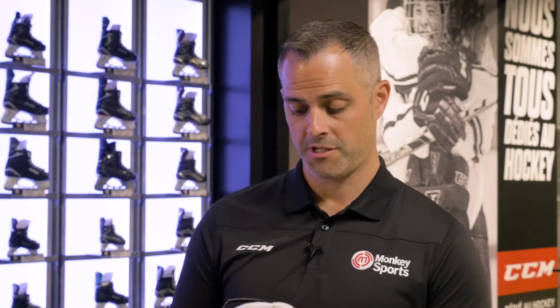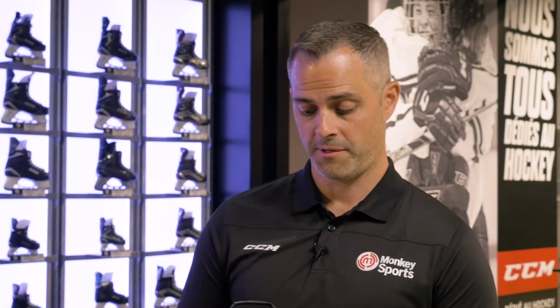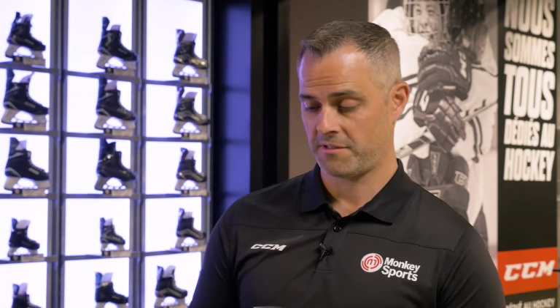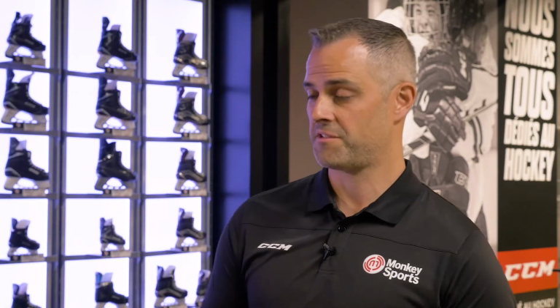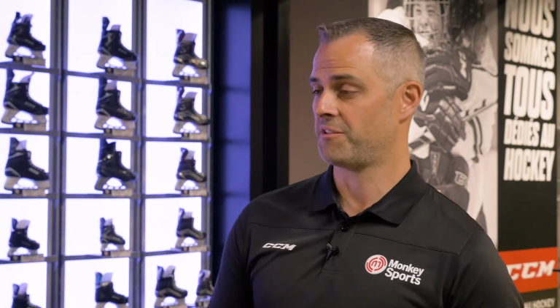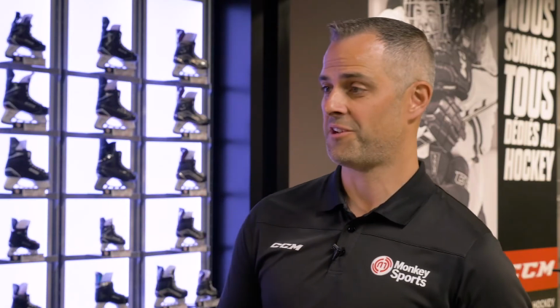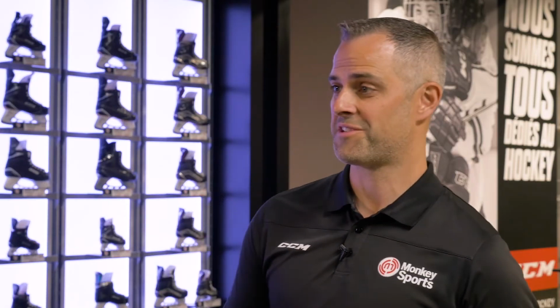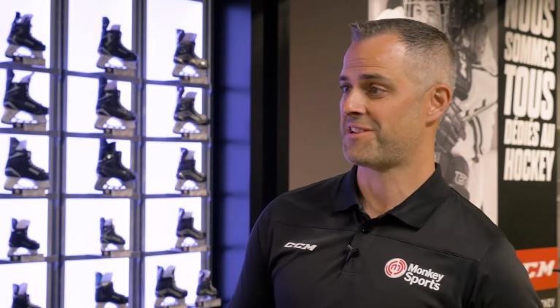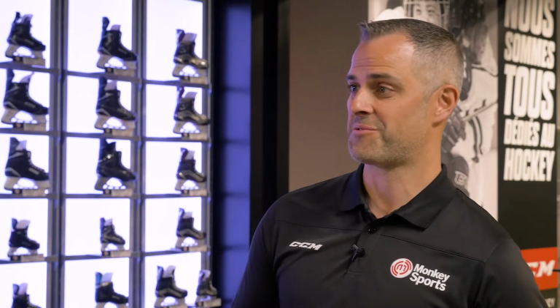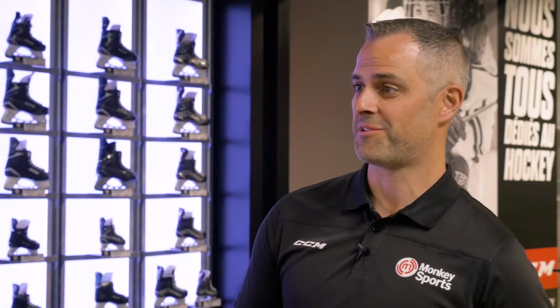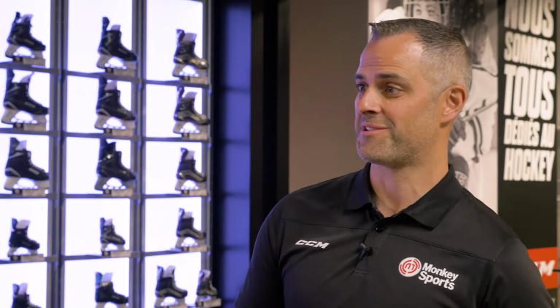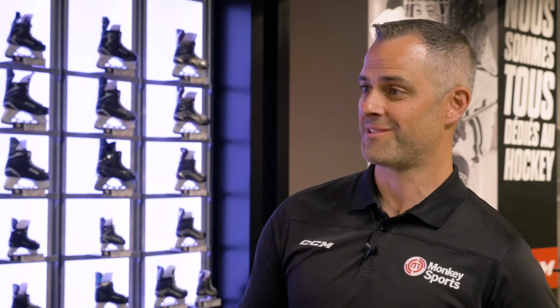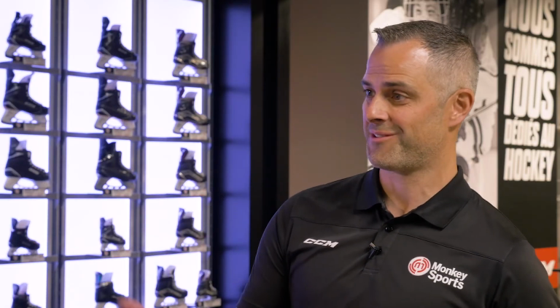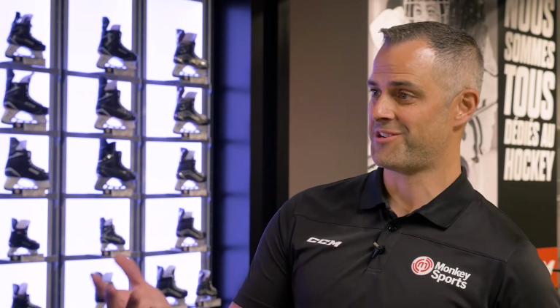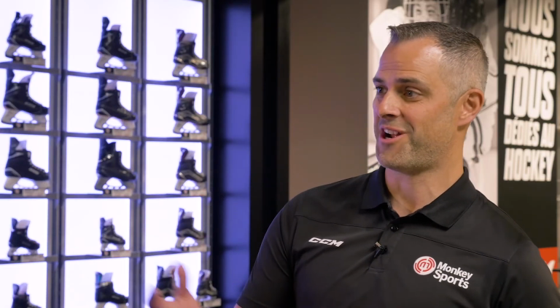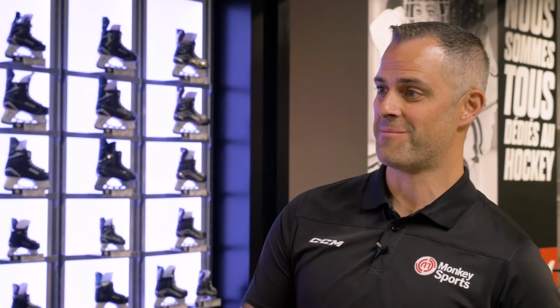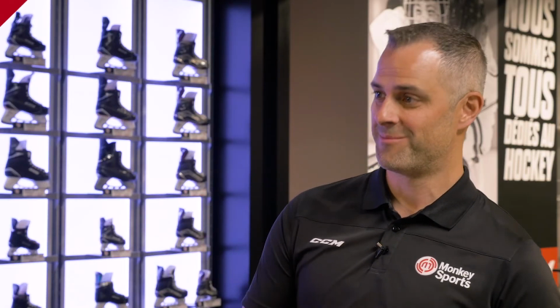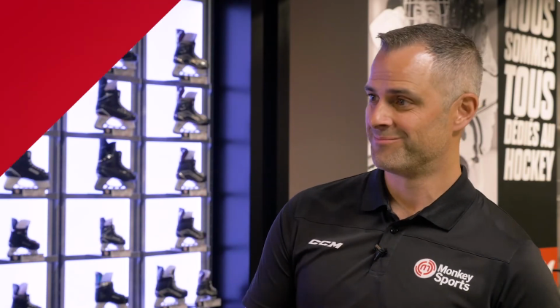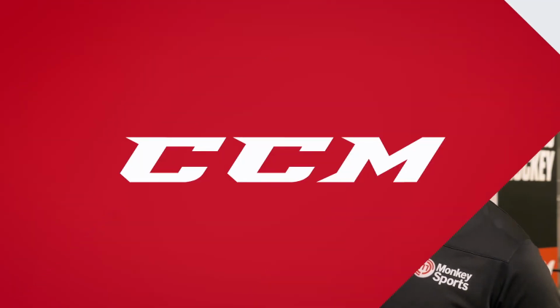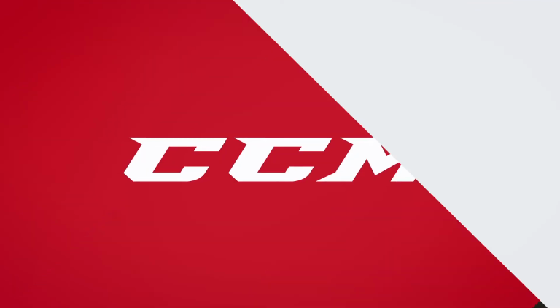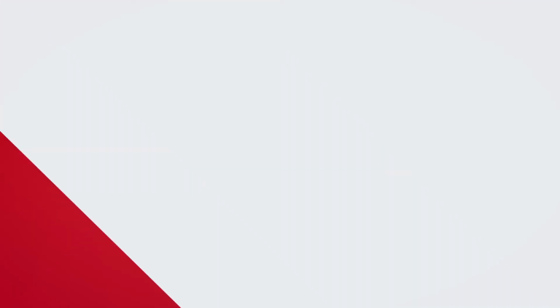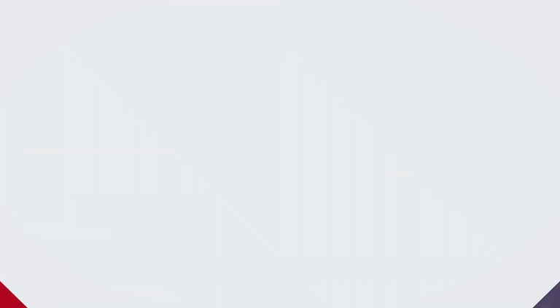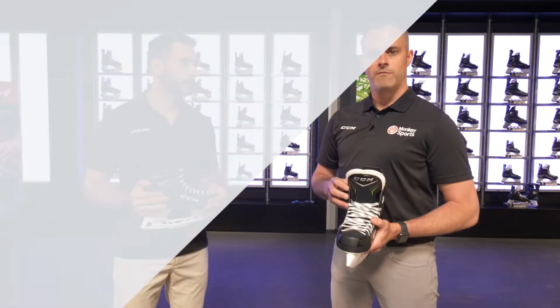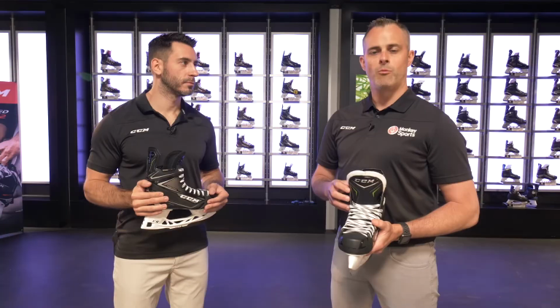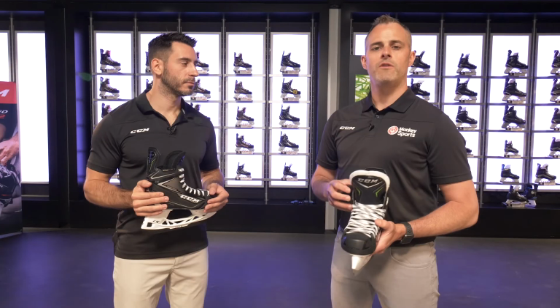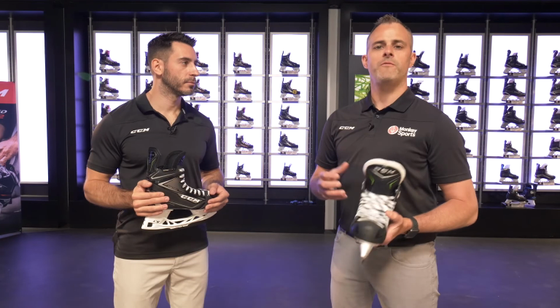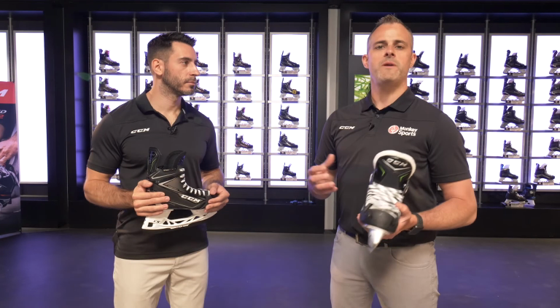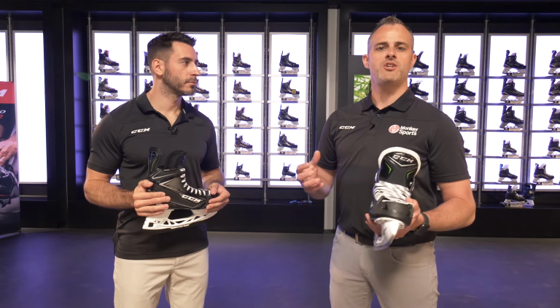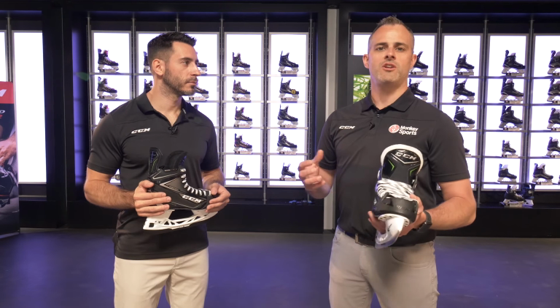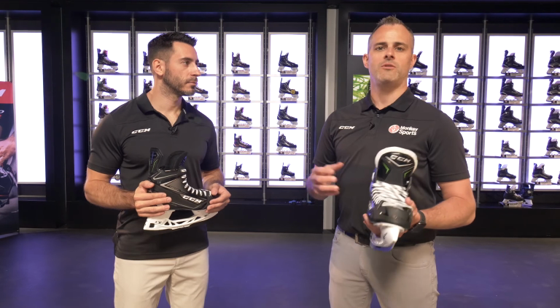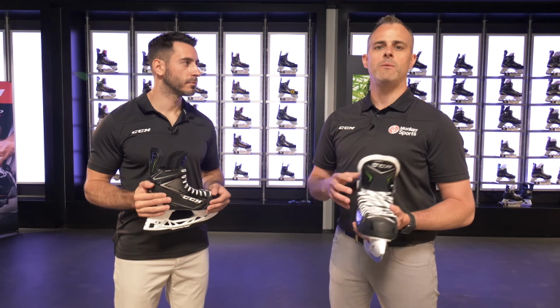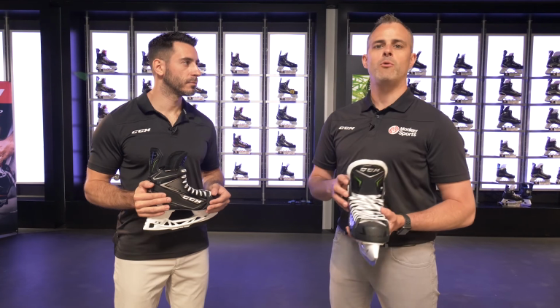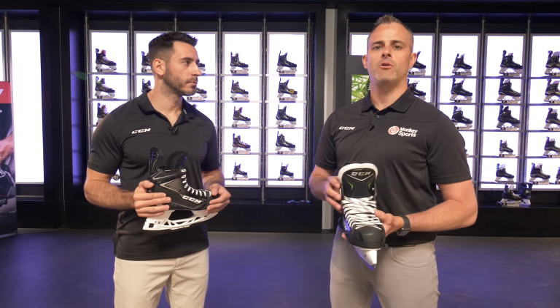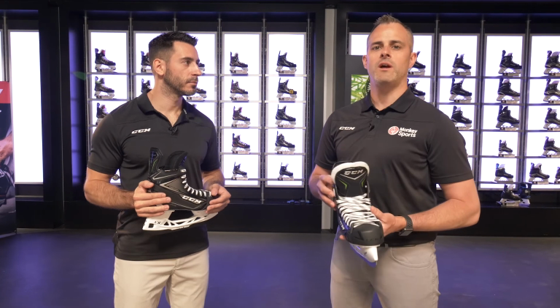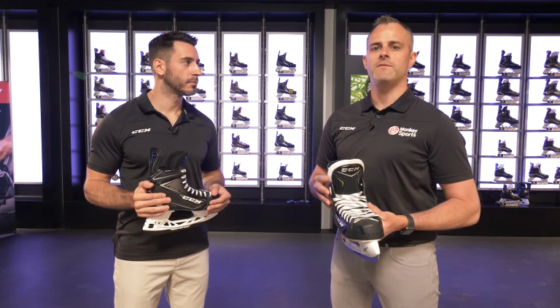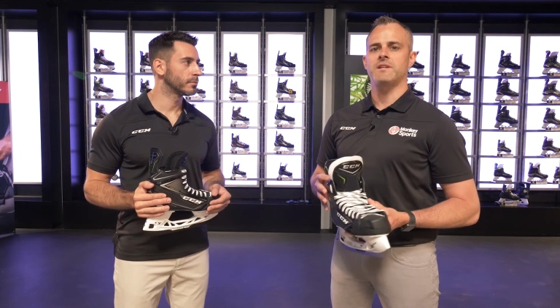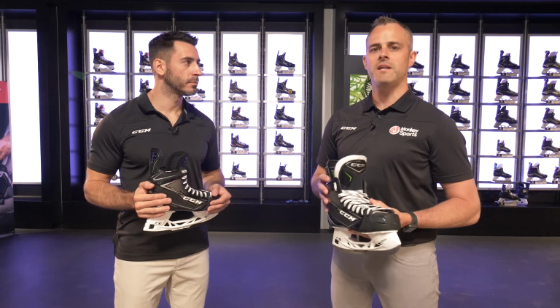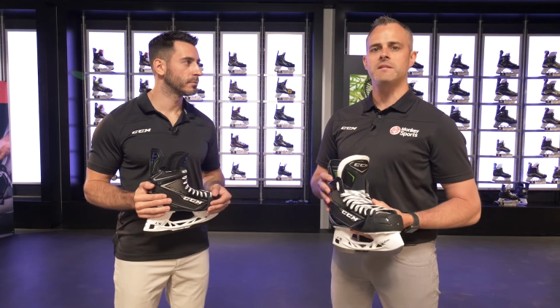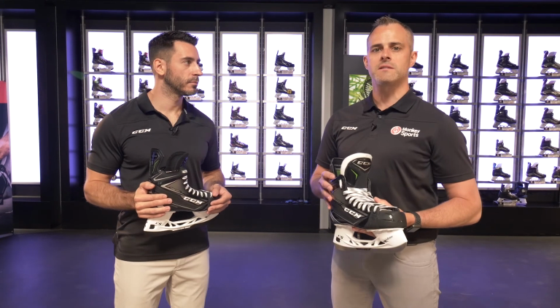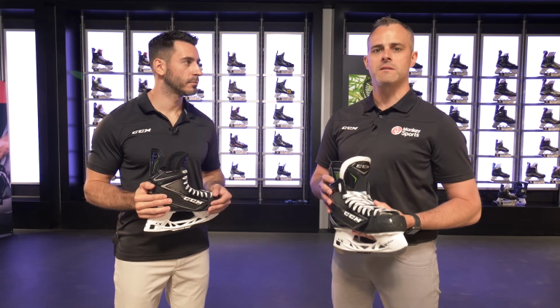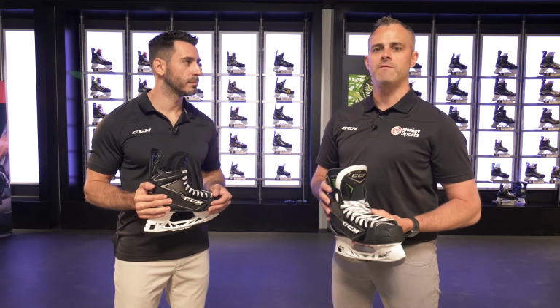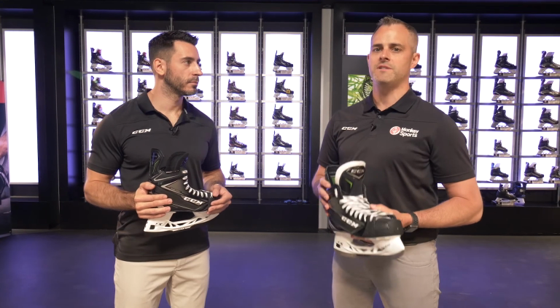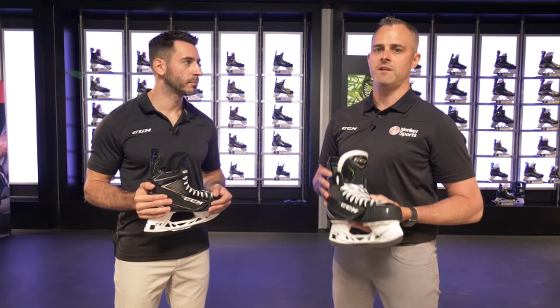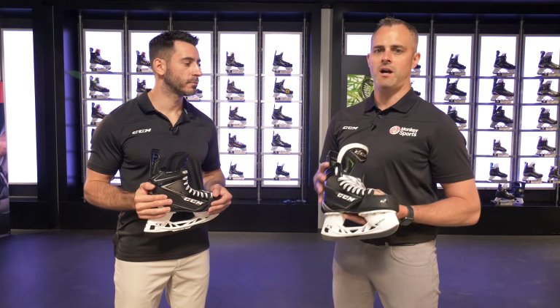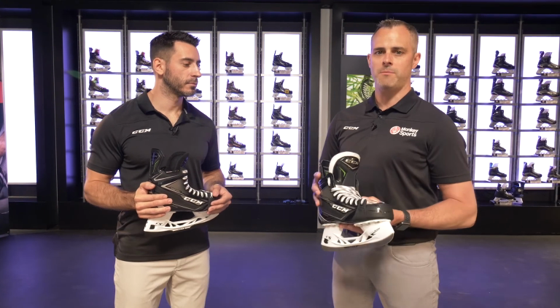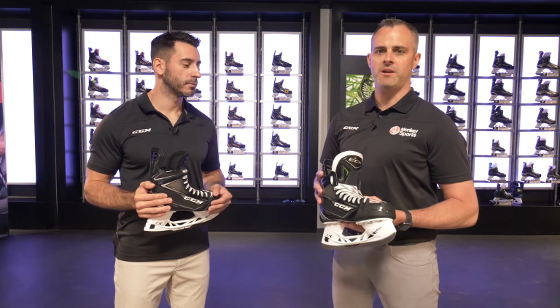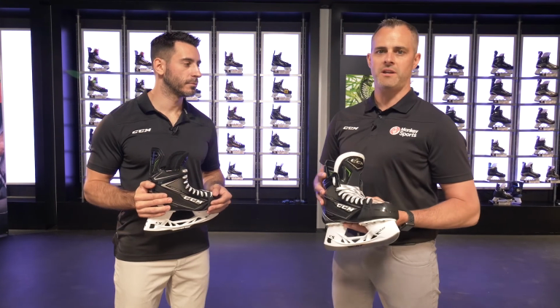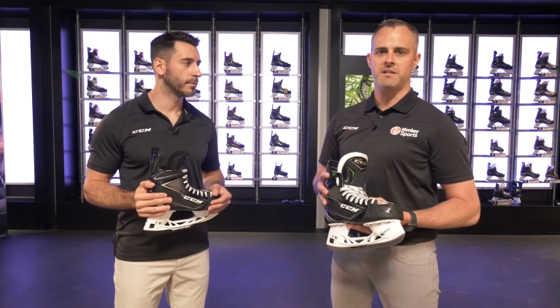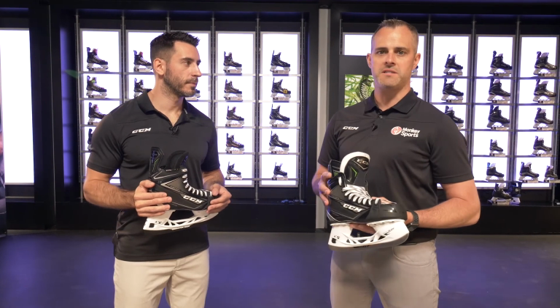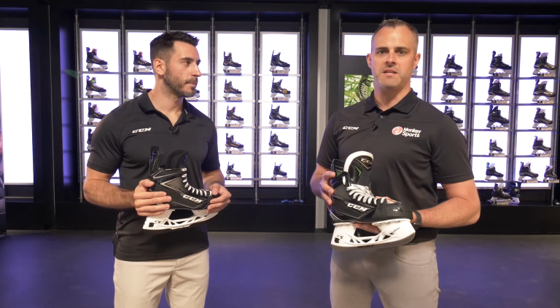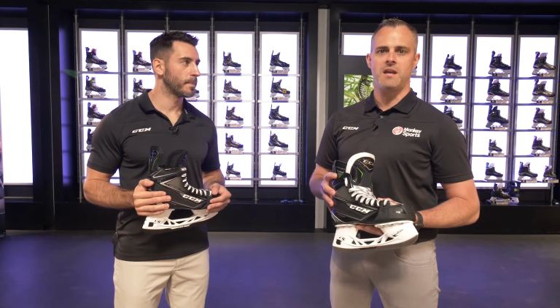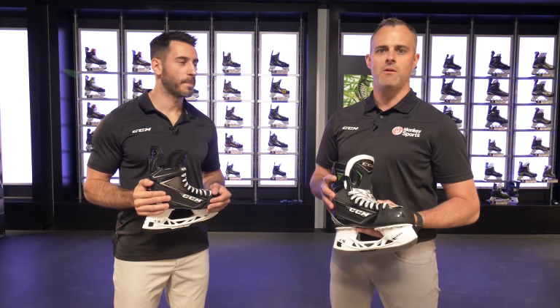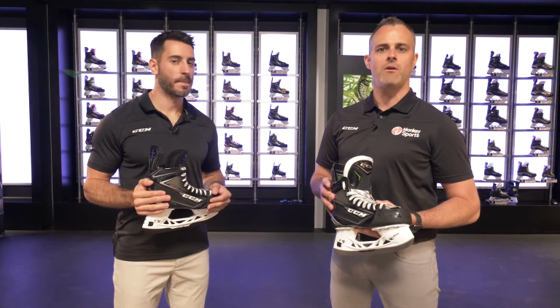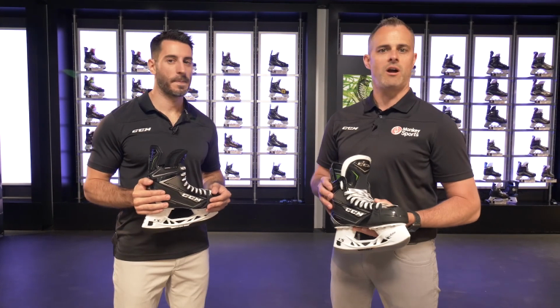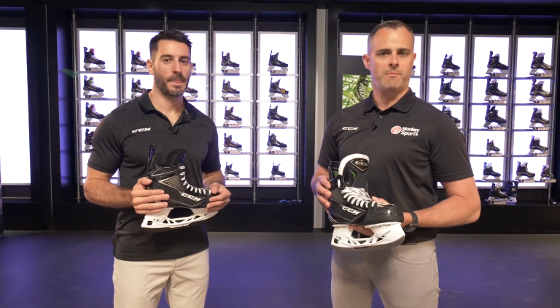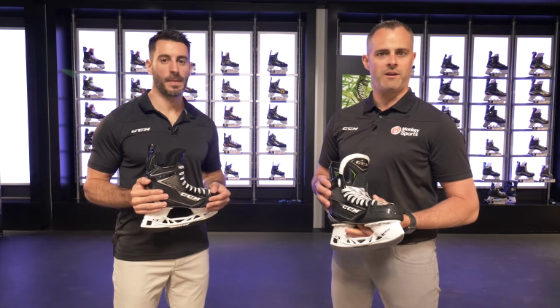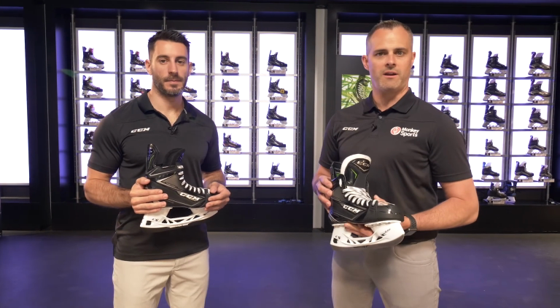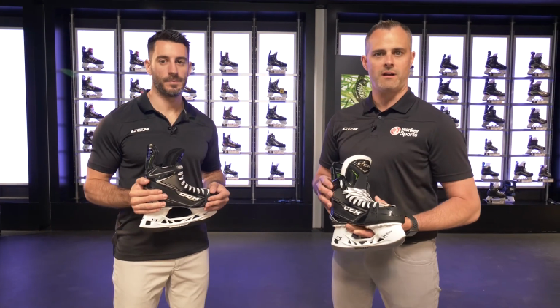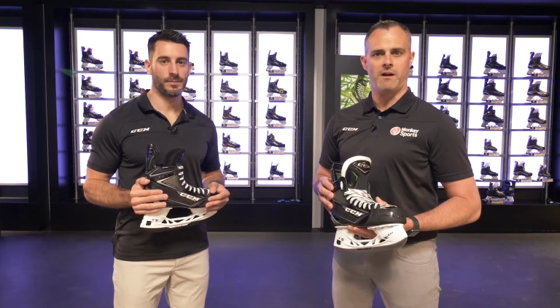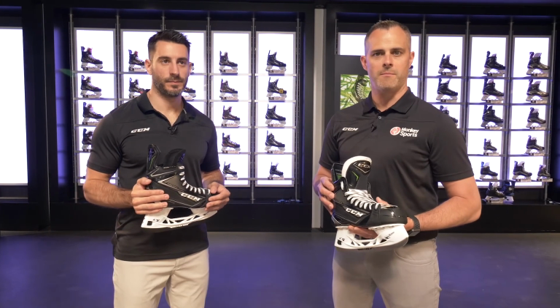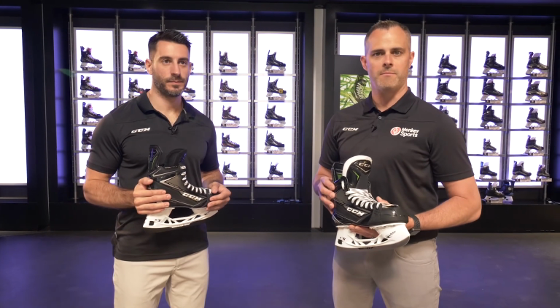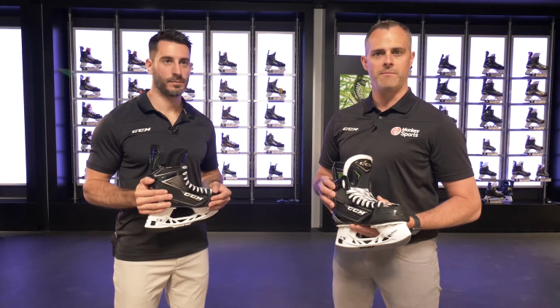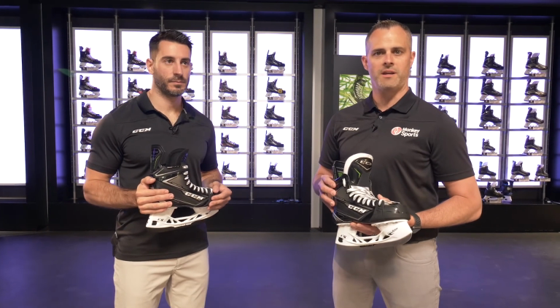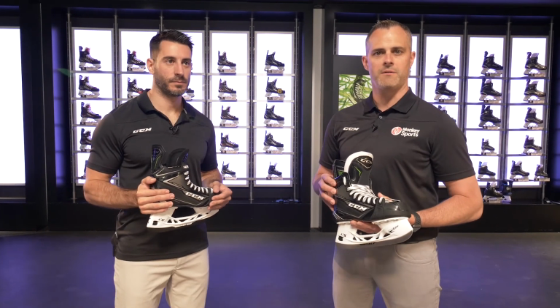We expect to see a lot of success with this. Great job. Thank you. For more information on the Ribcor line of skates, visit HockeyMonkey.ca or HockeyMonkey.com. Thank you.